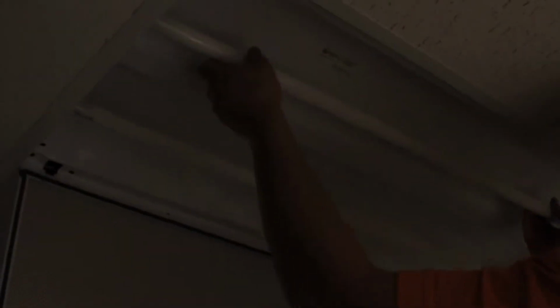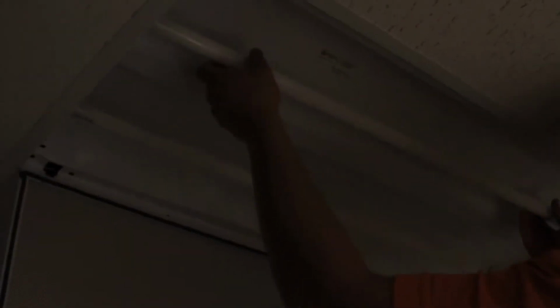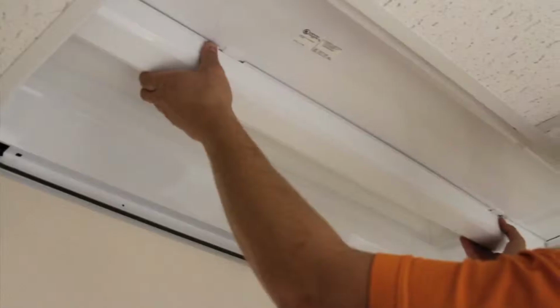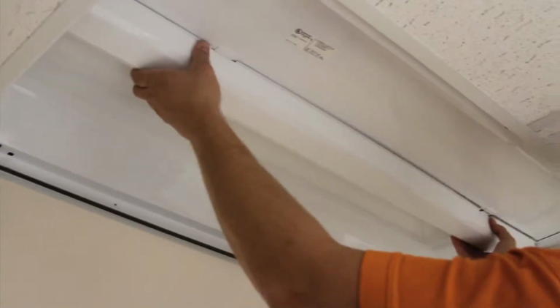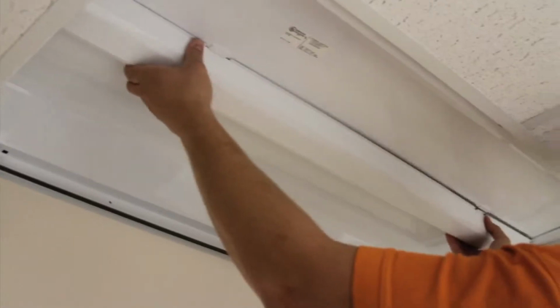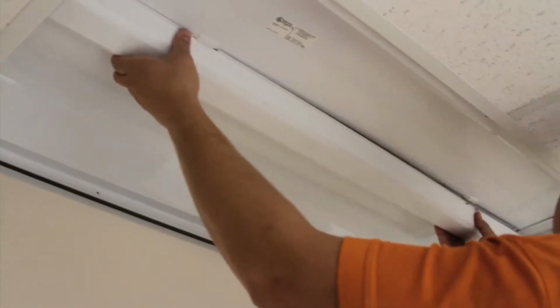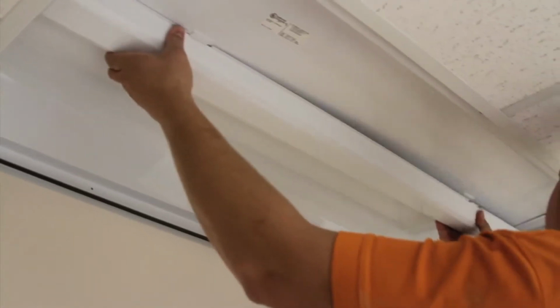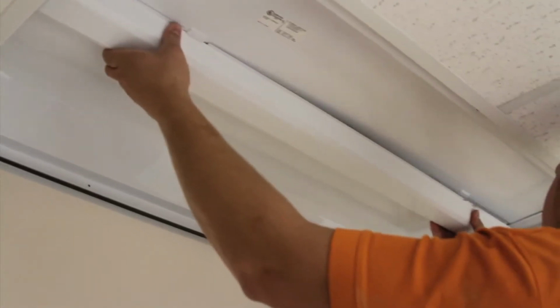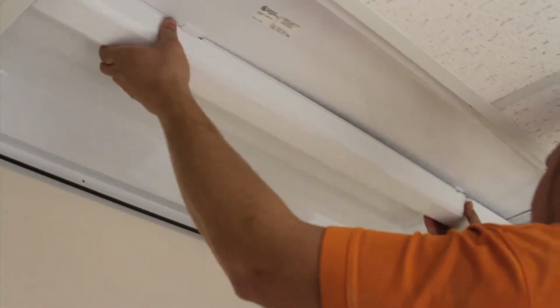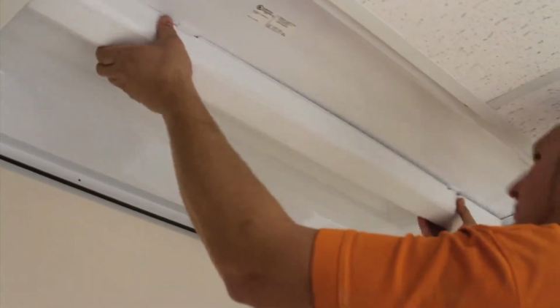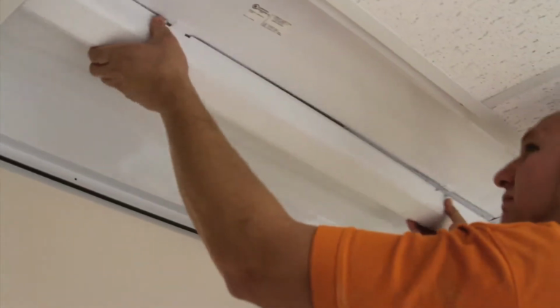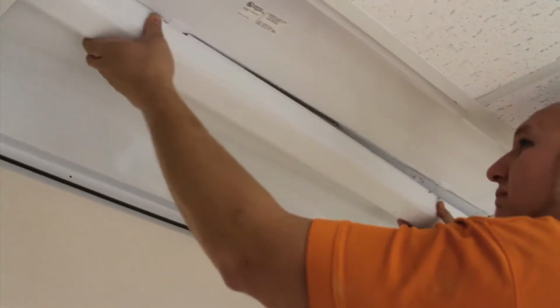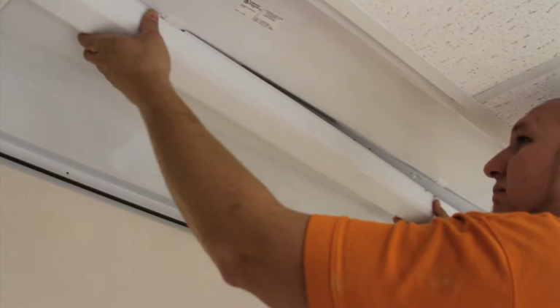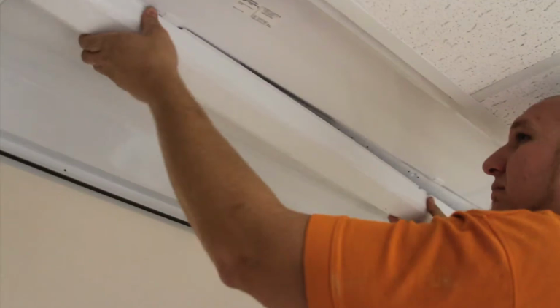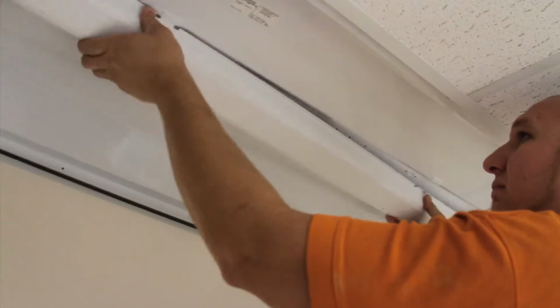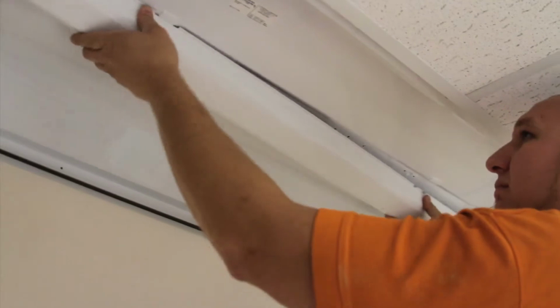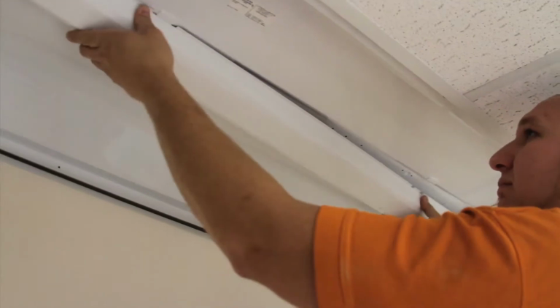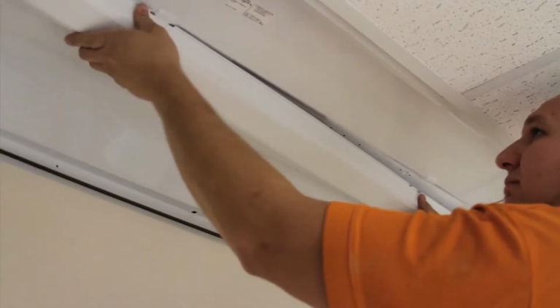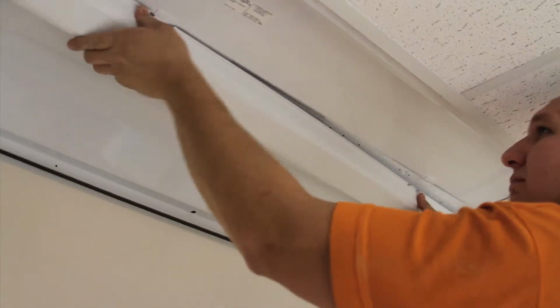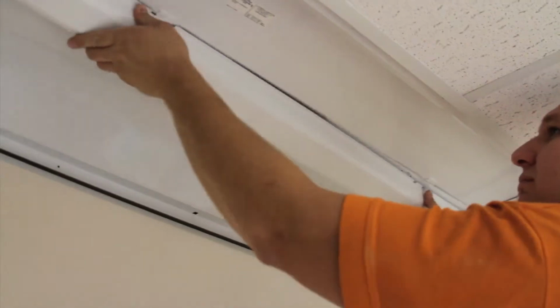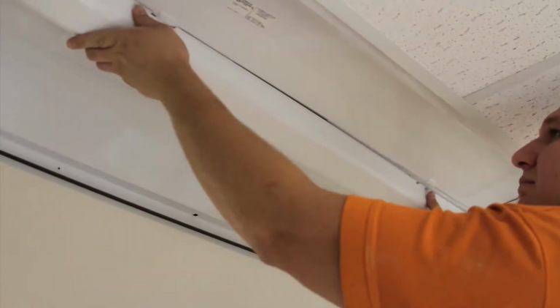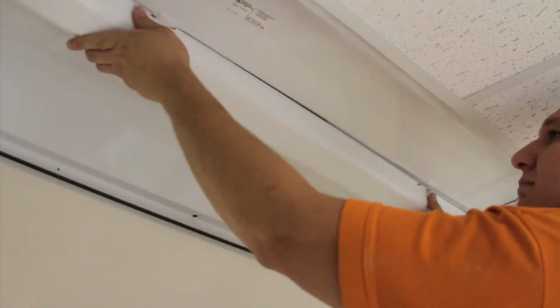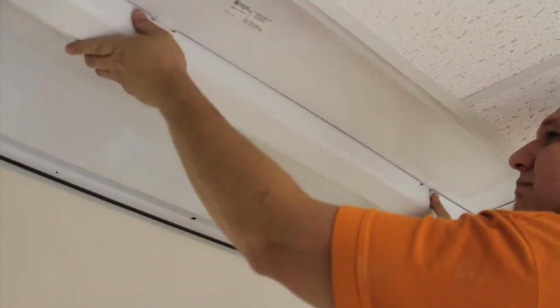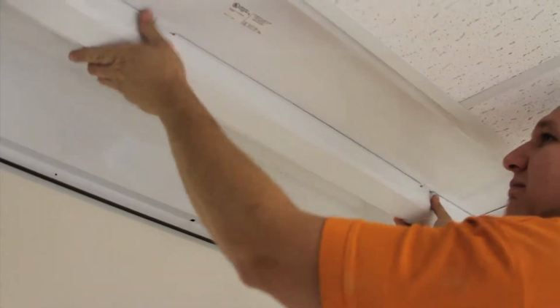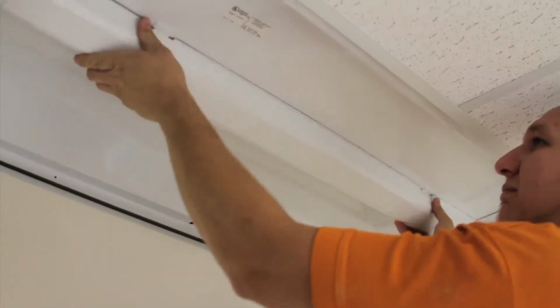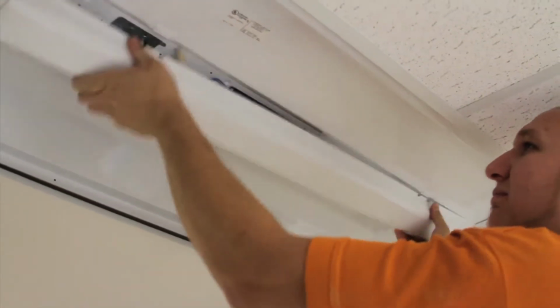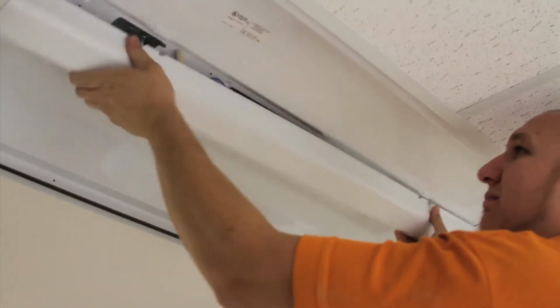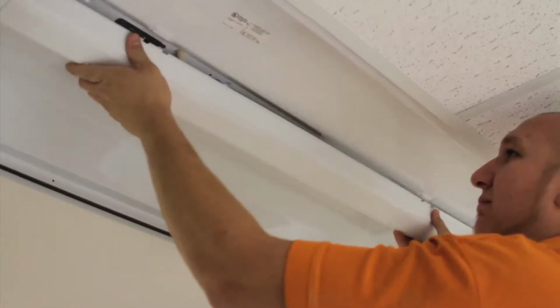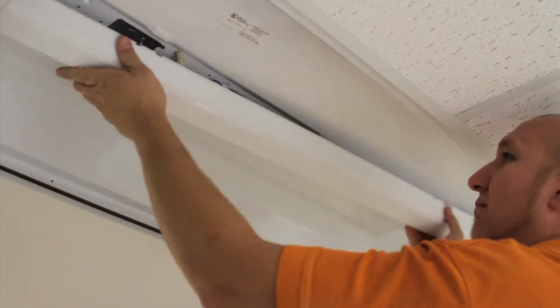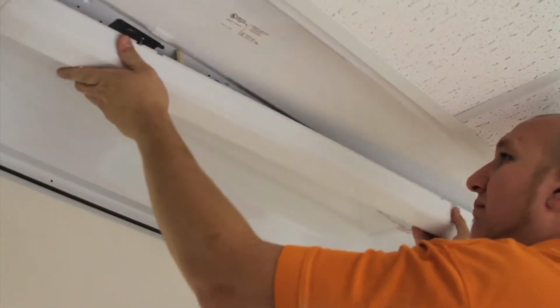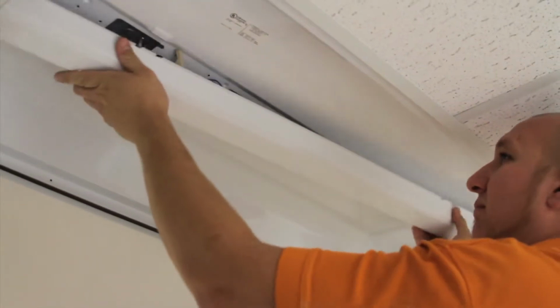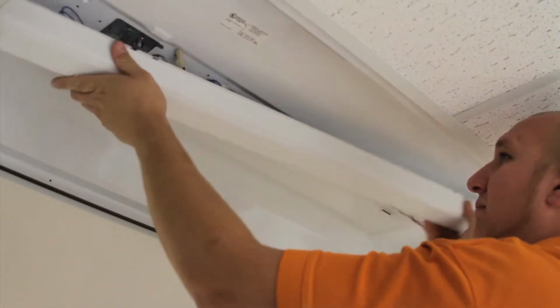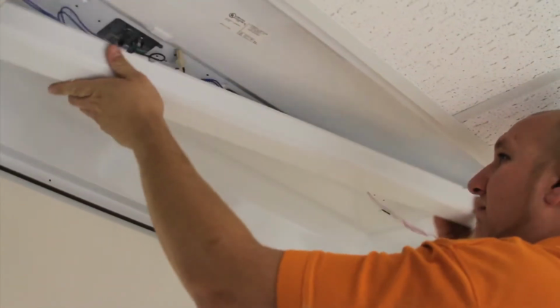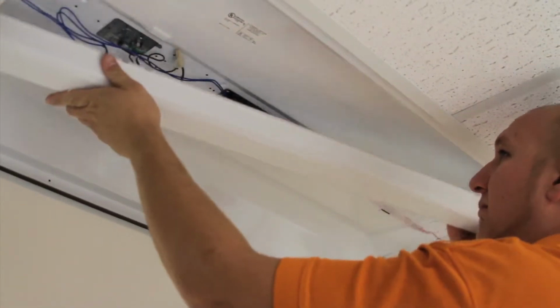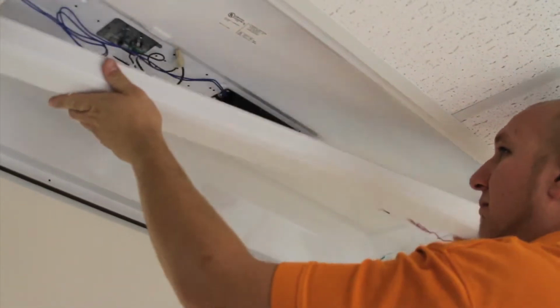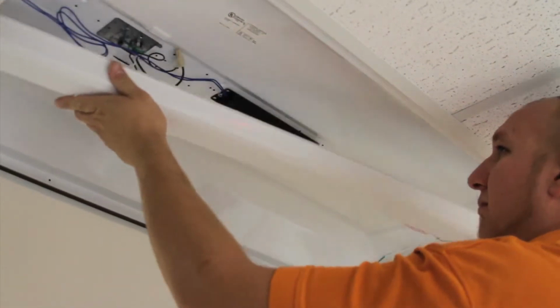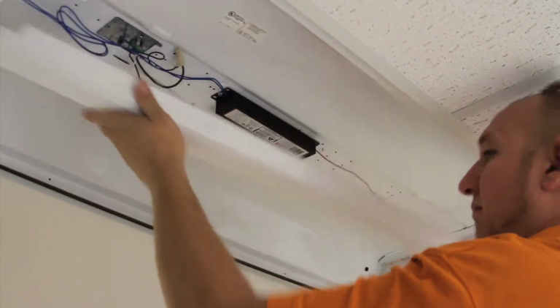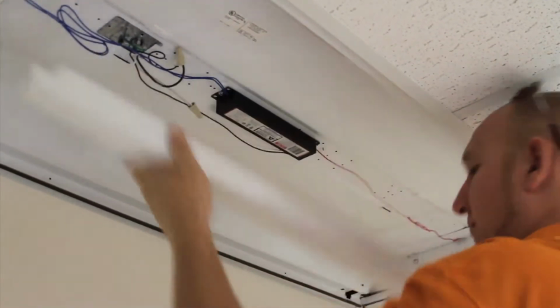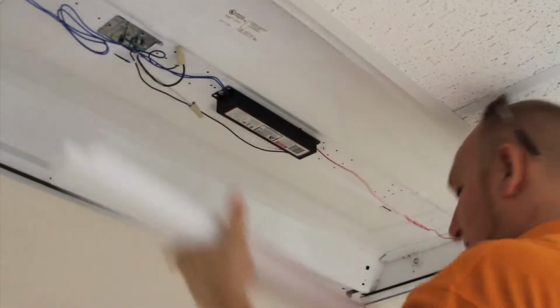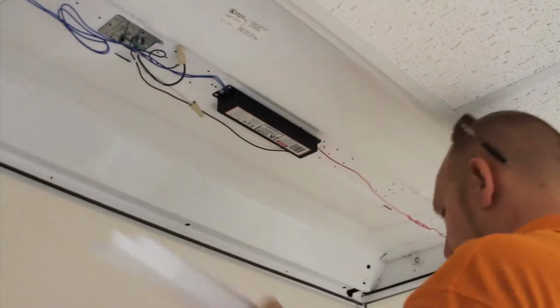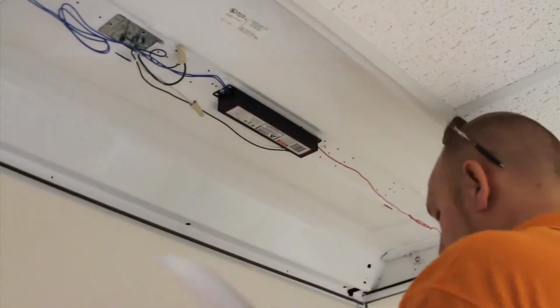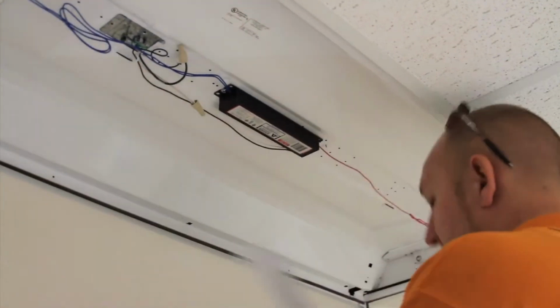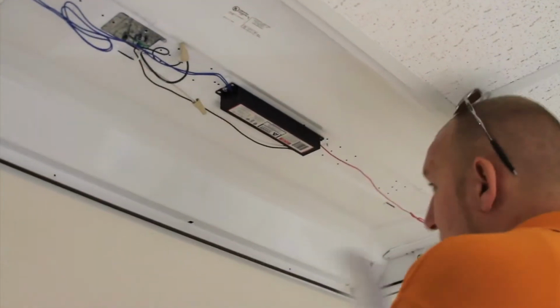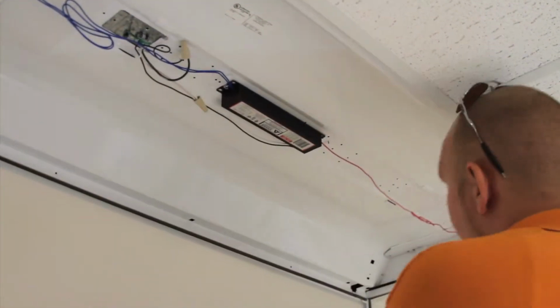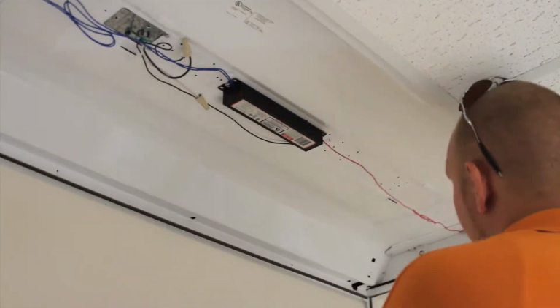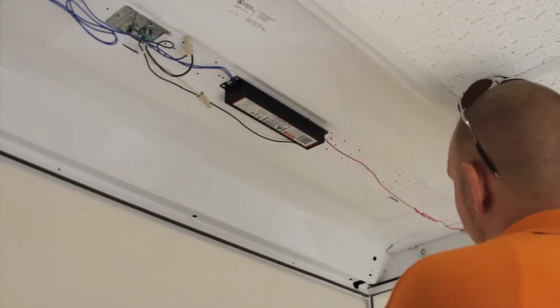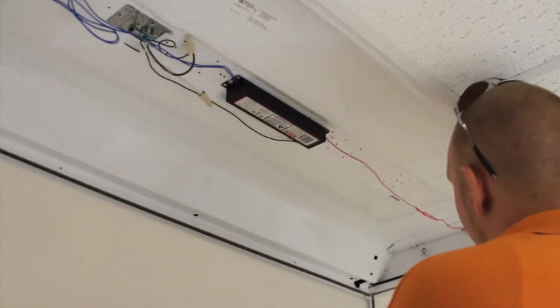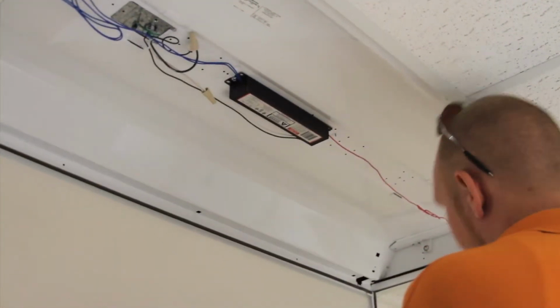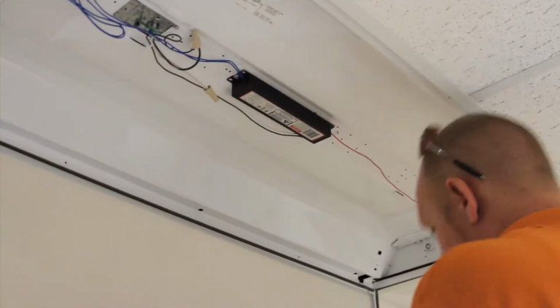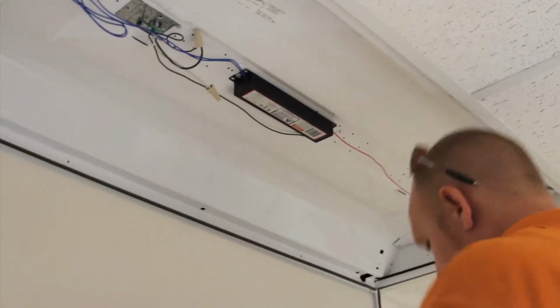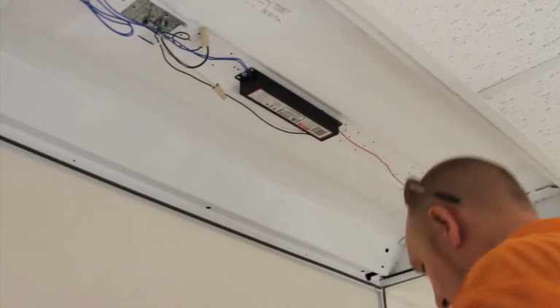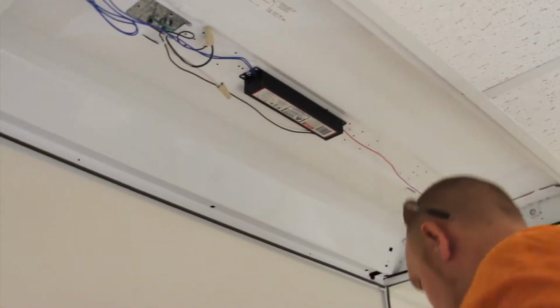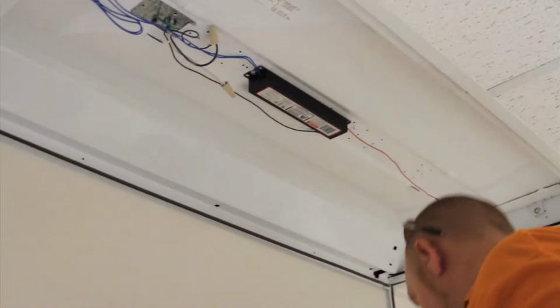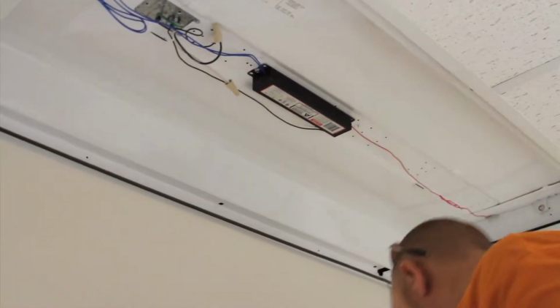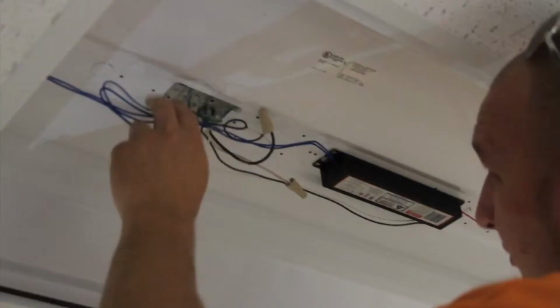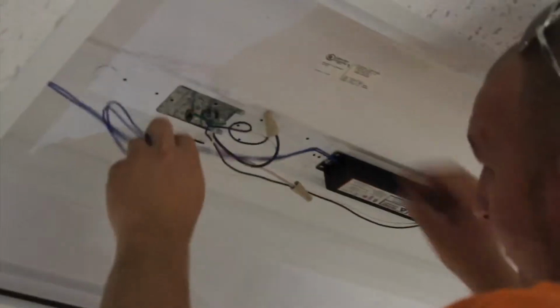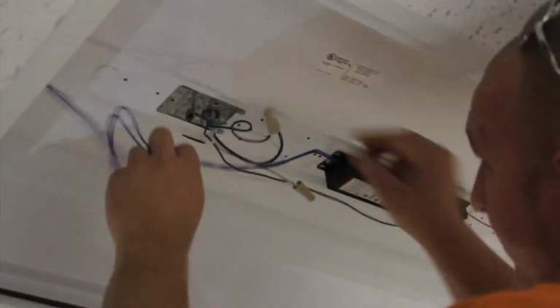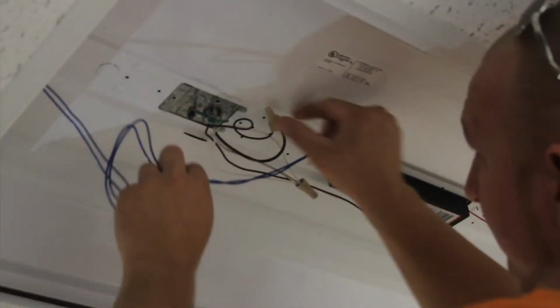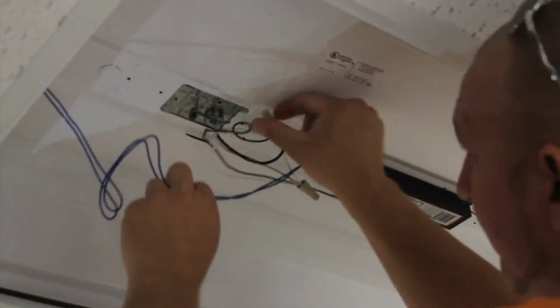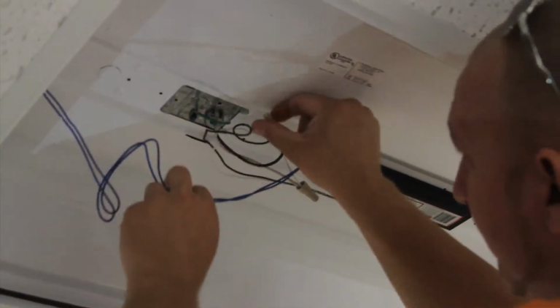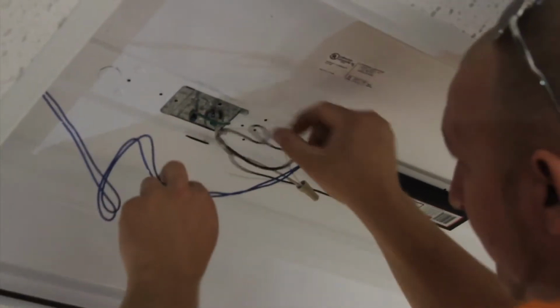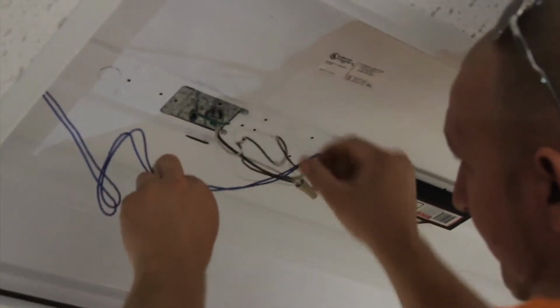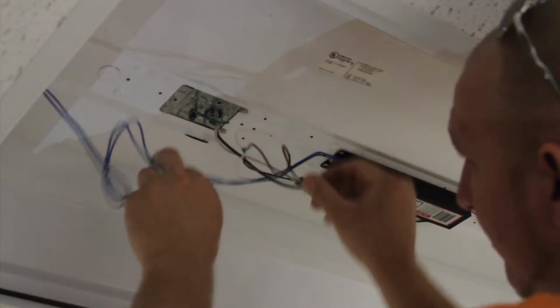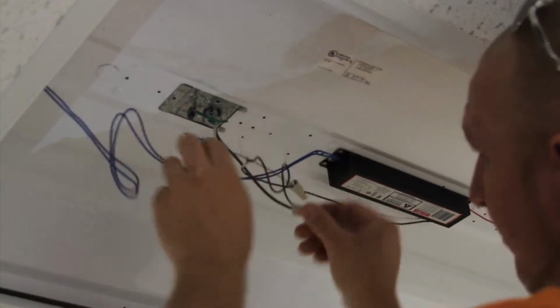Next, we take out the ballast cover and then disconnect the power wires.